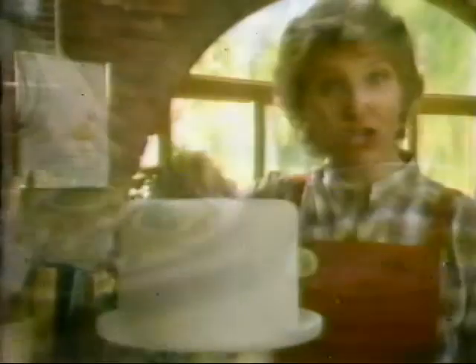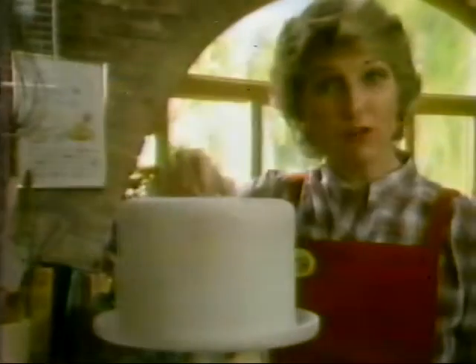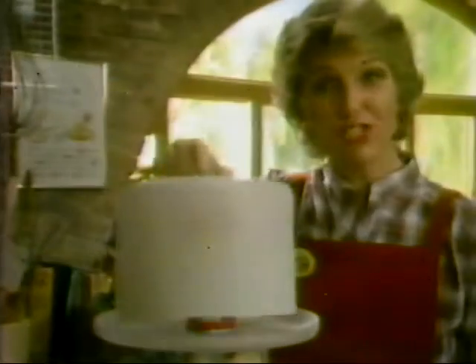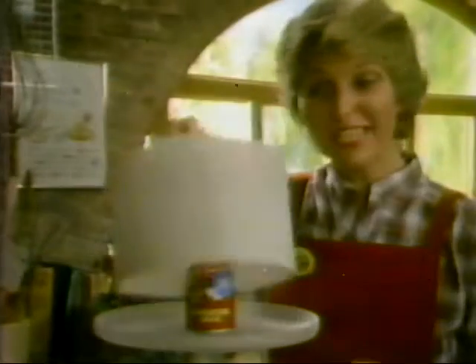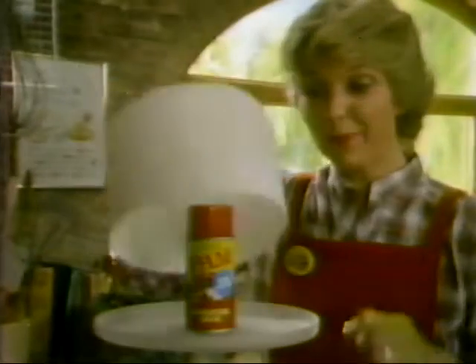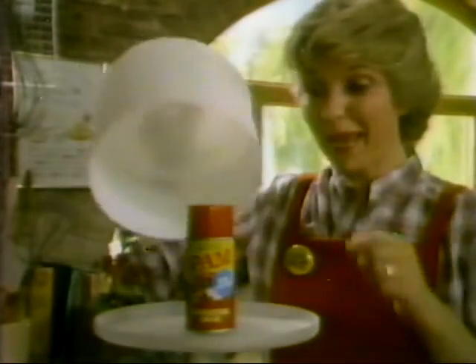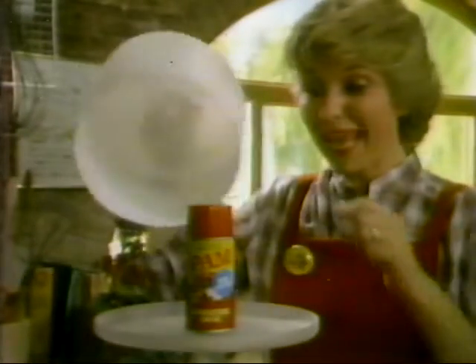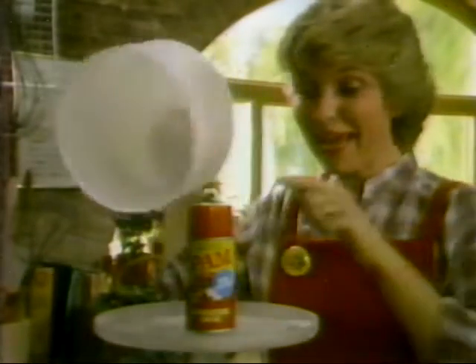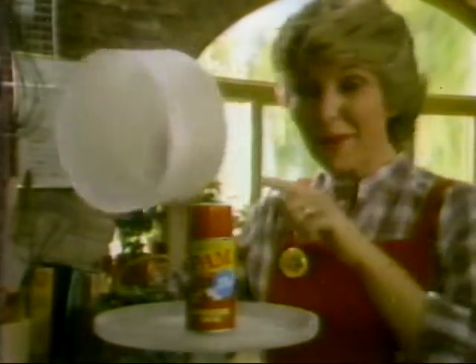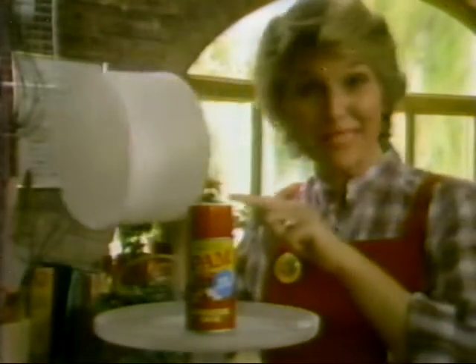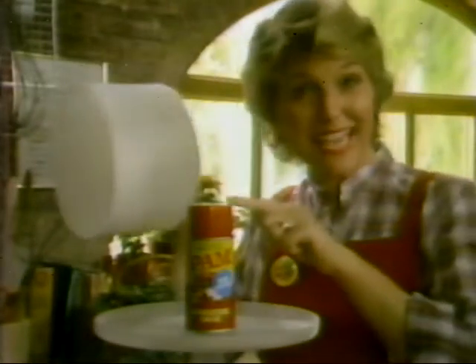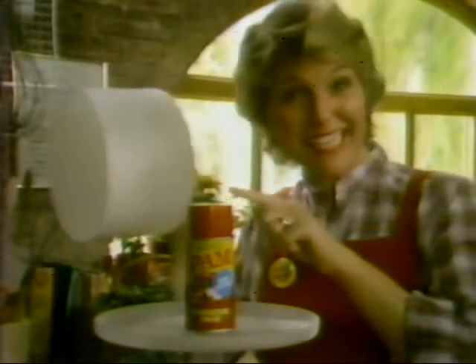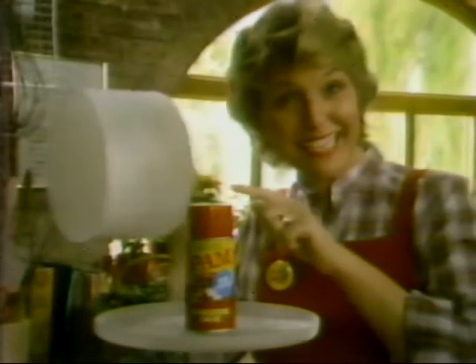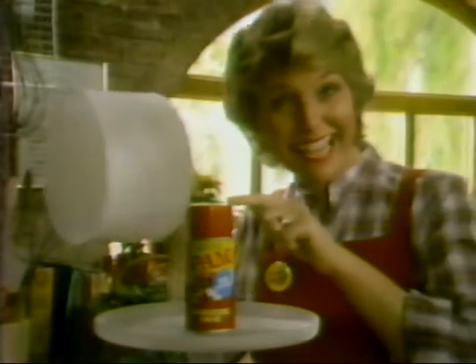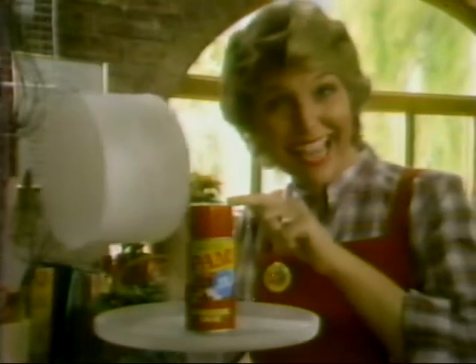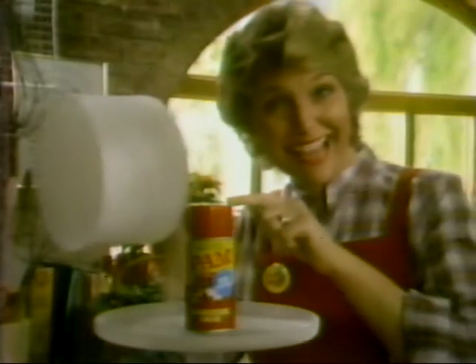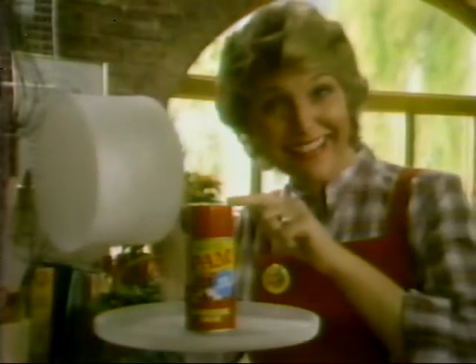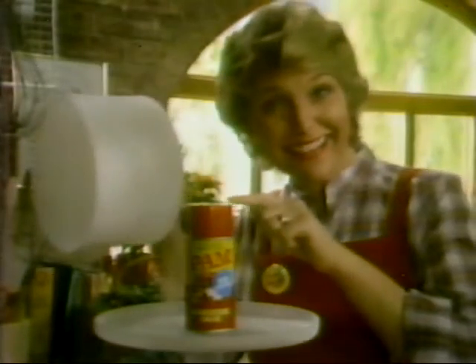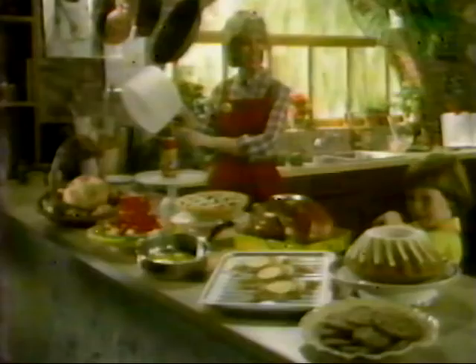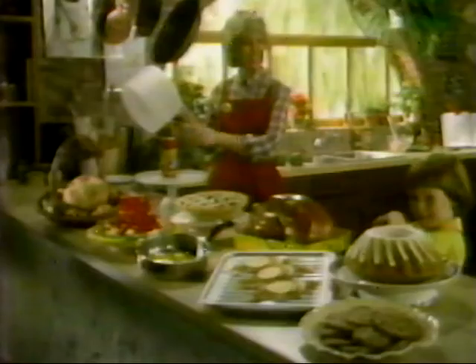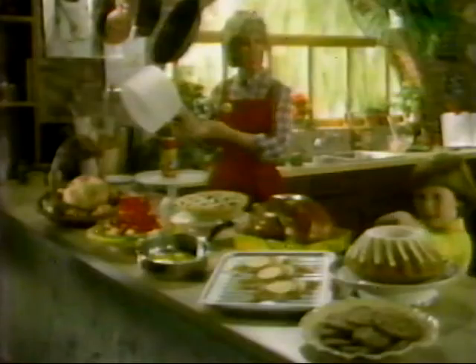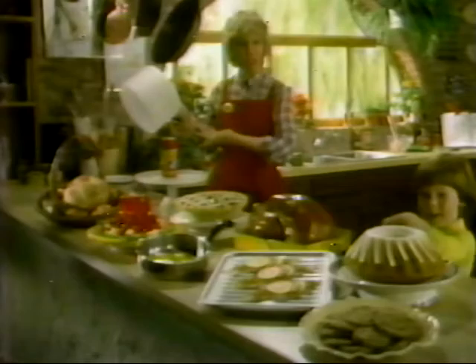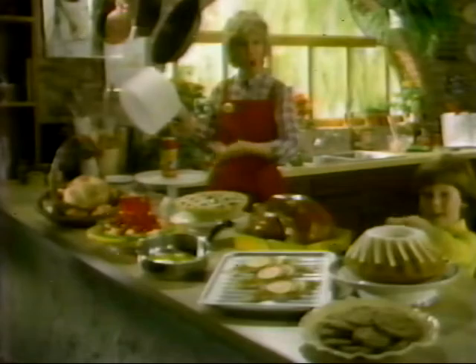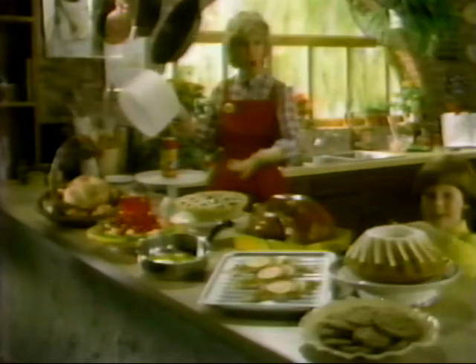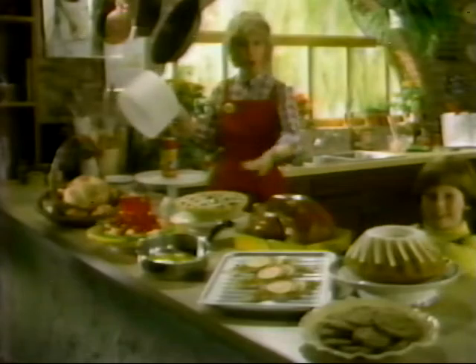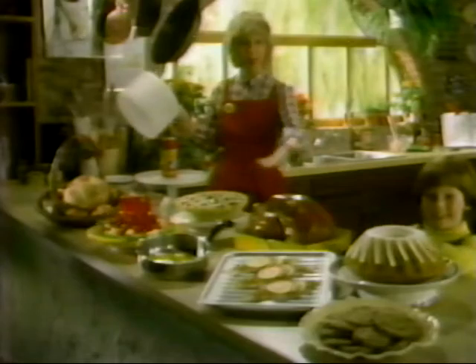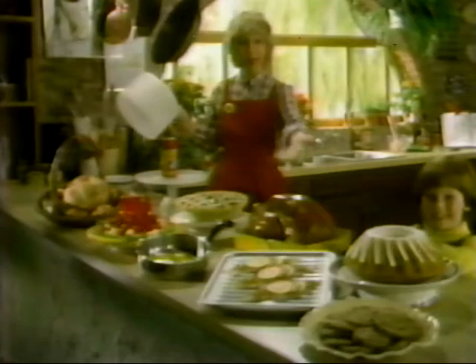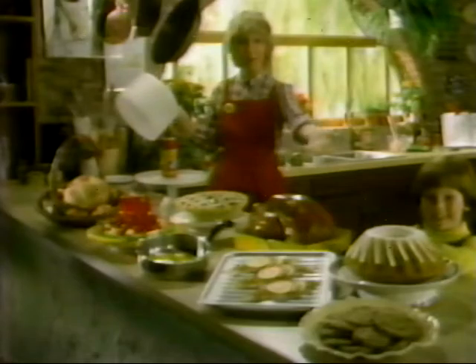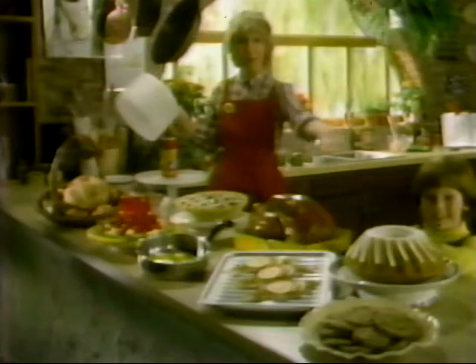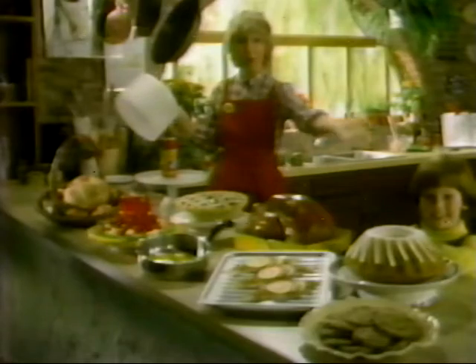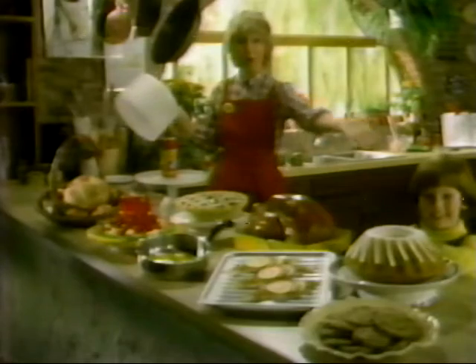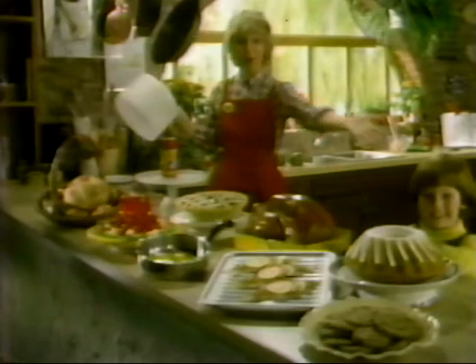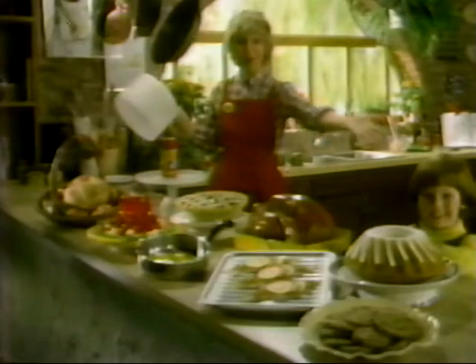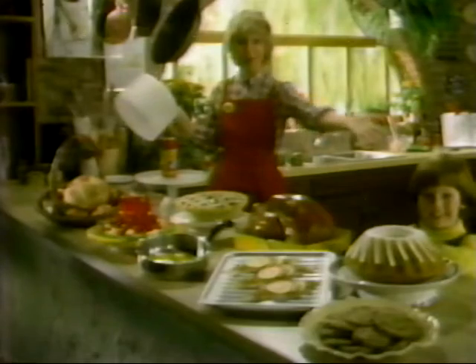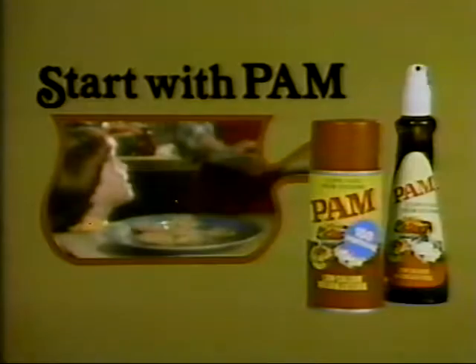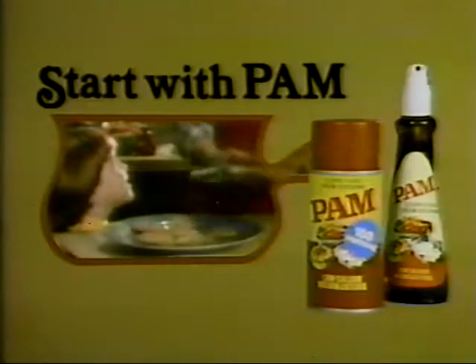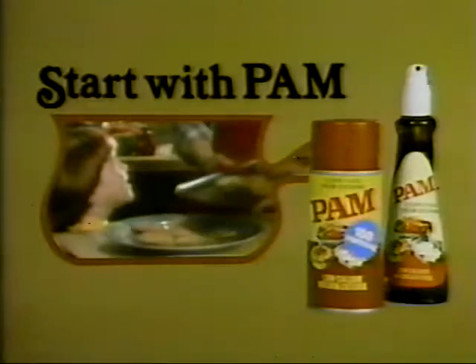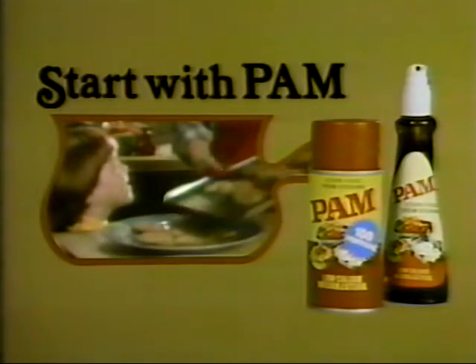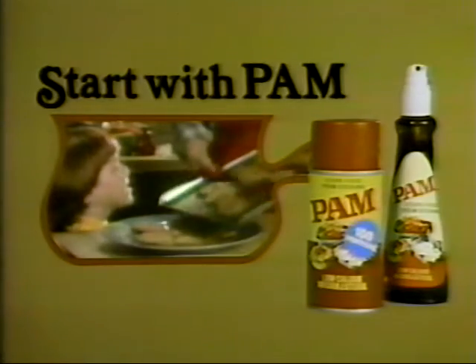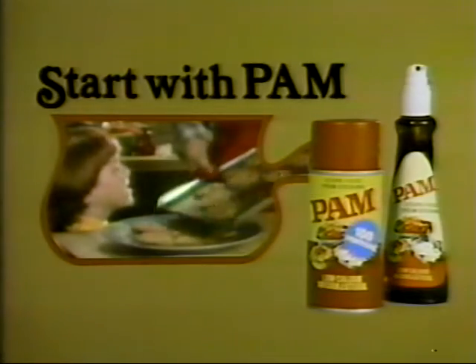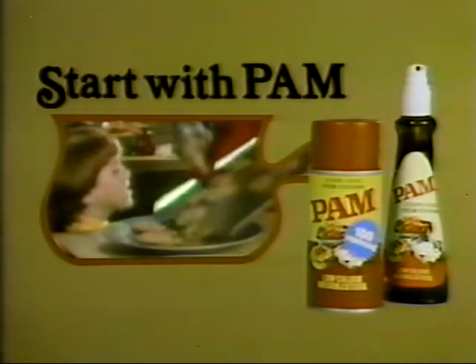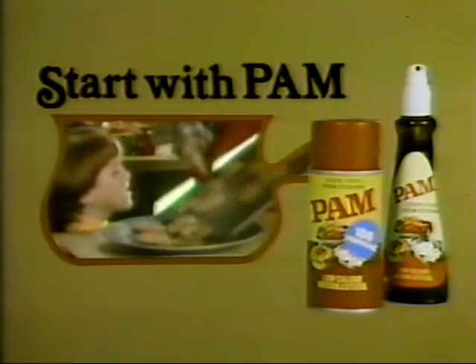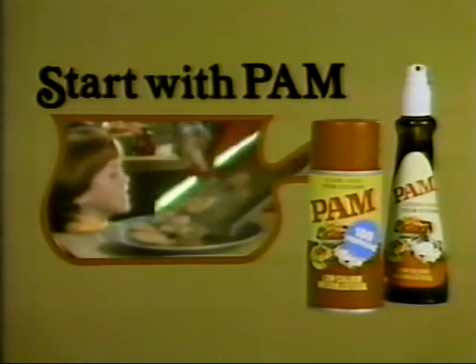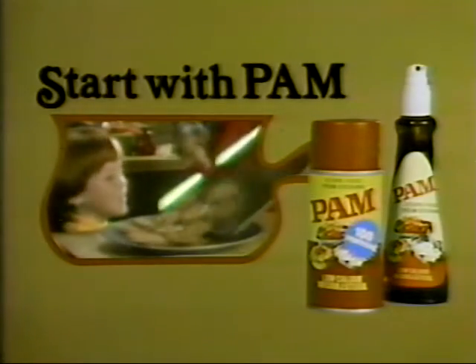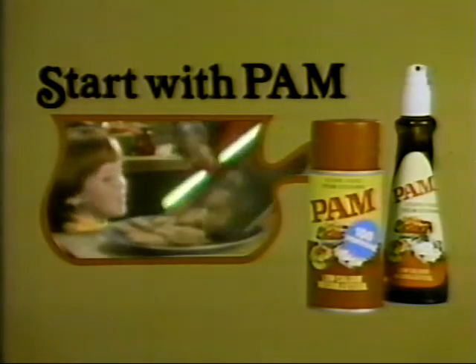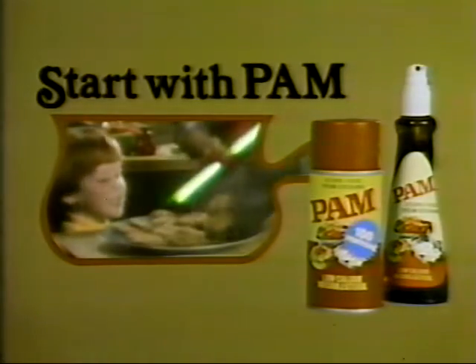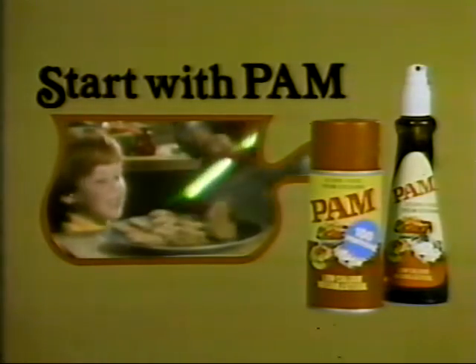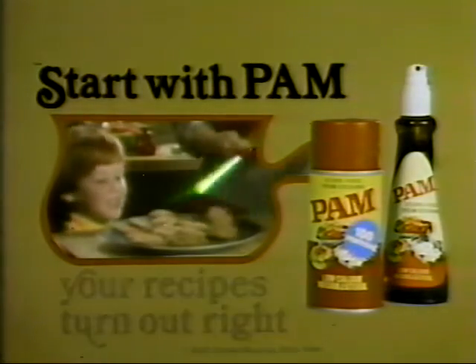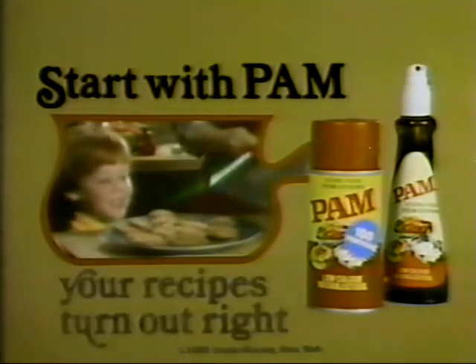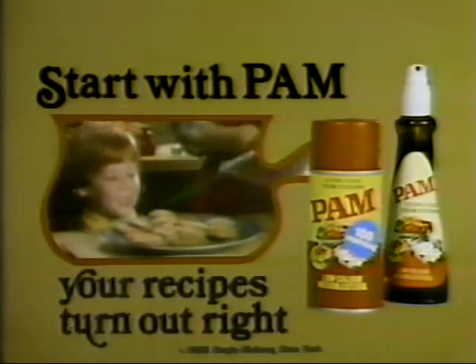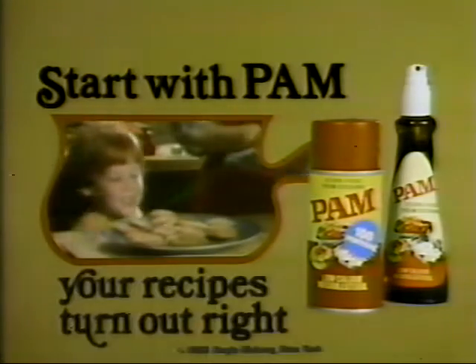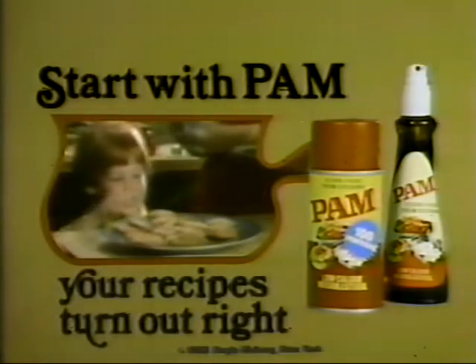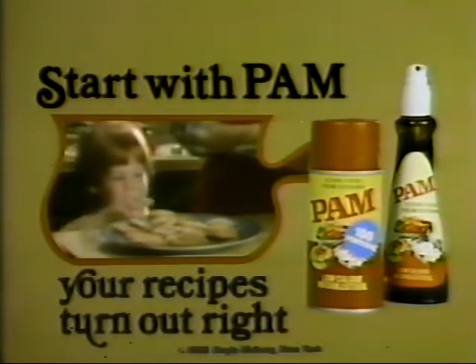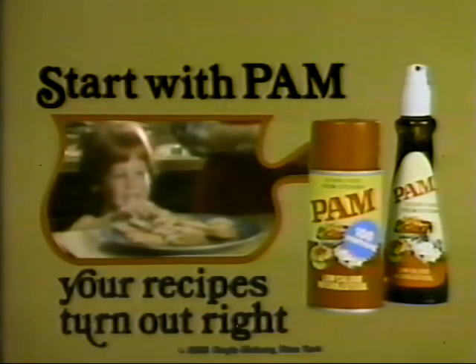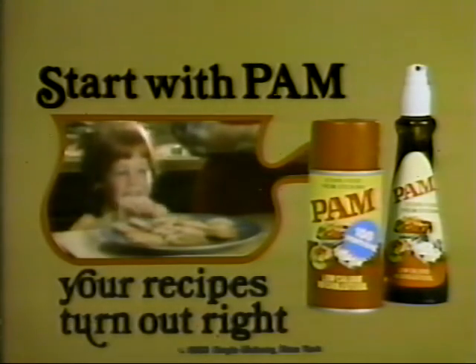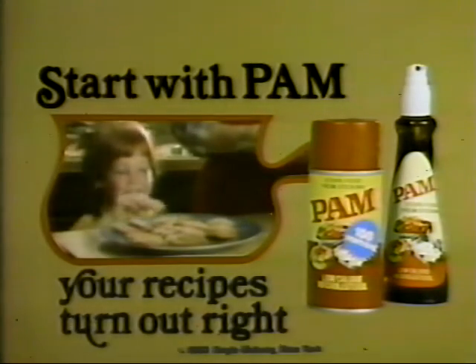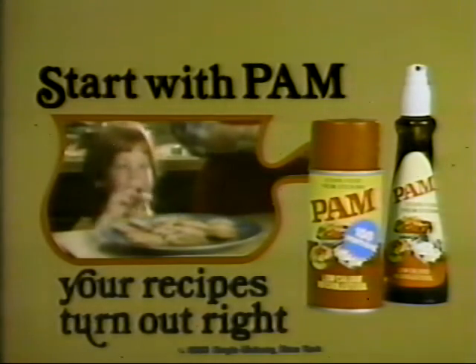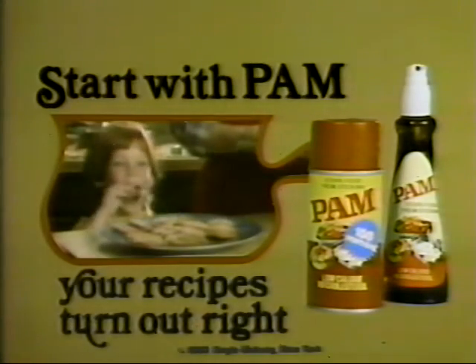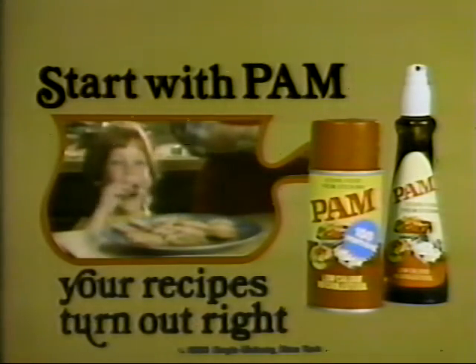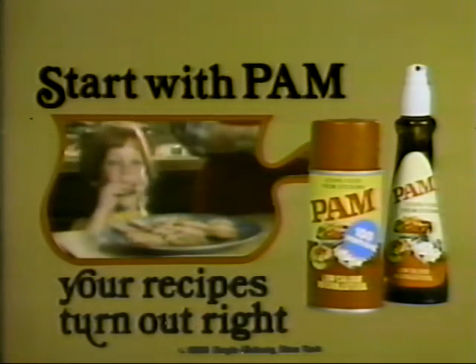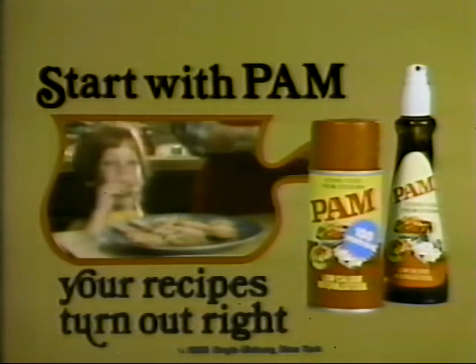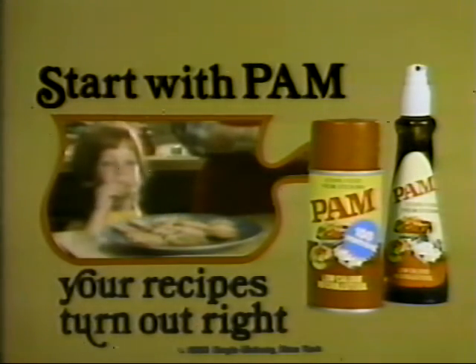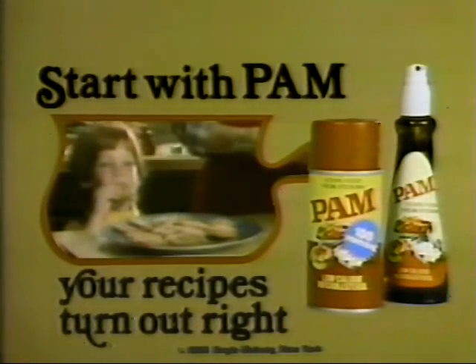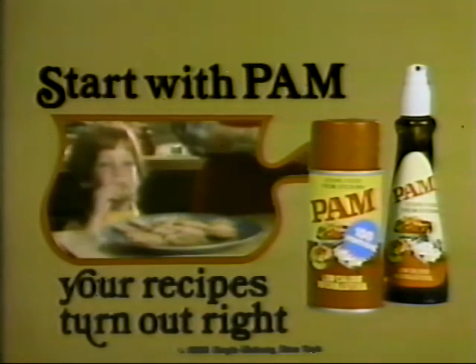No-stick Pam takes the cake and does a whole lot more. Start with Pam. Your recipes turn out right.